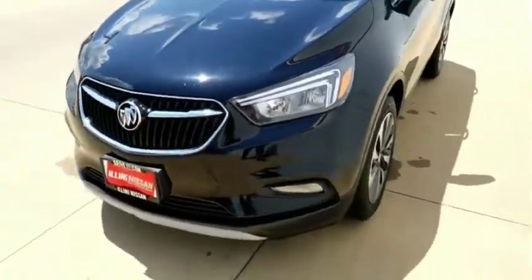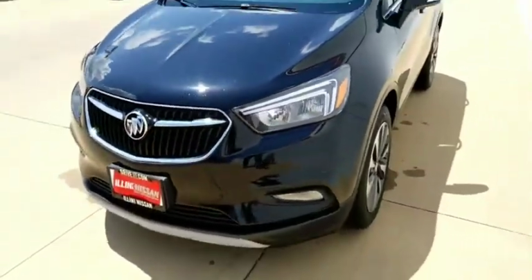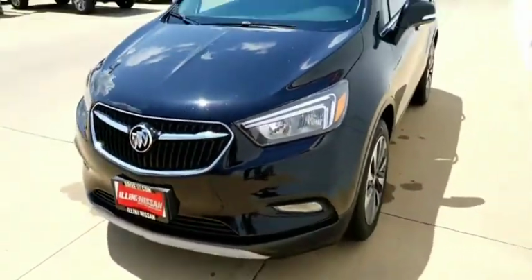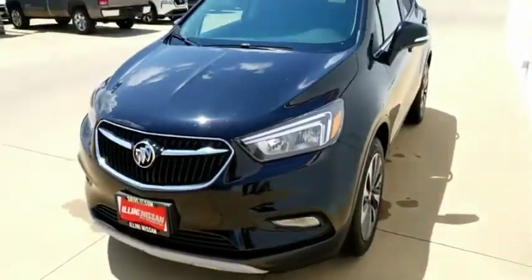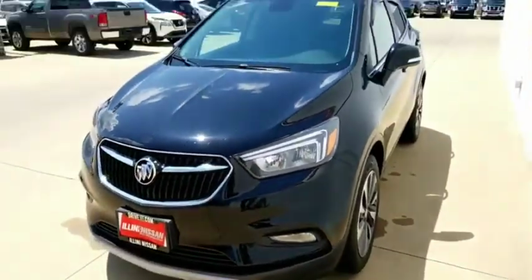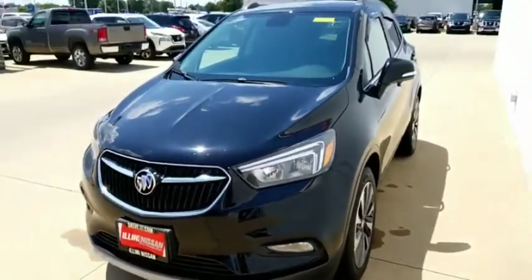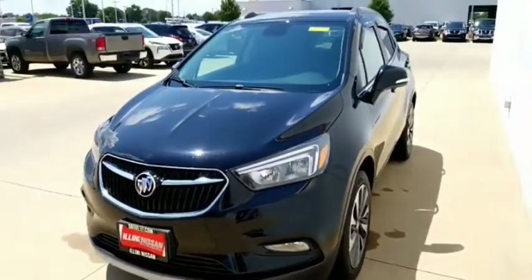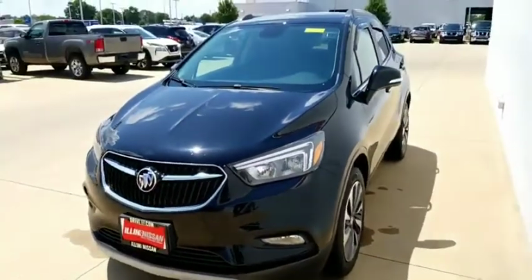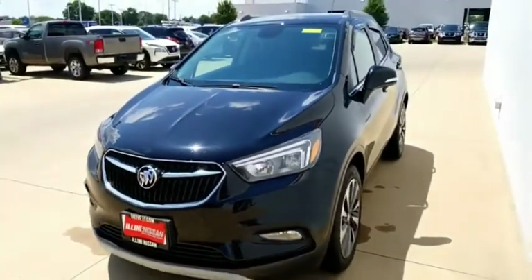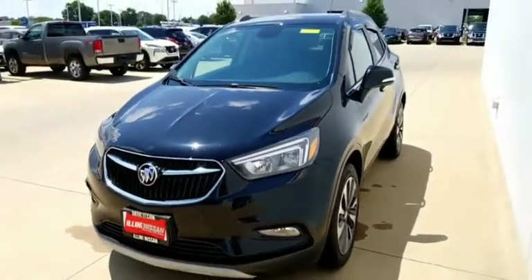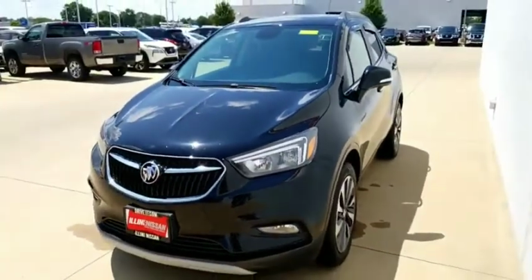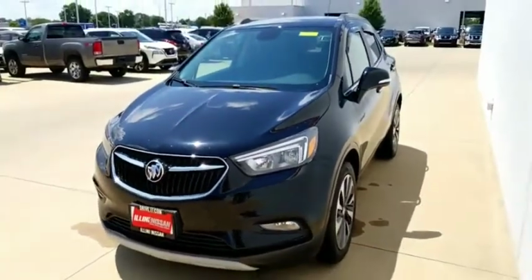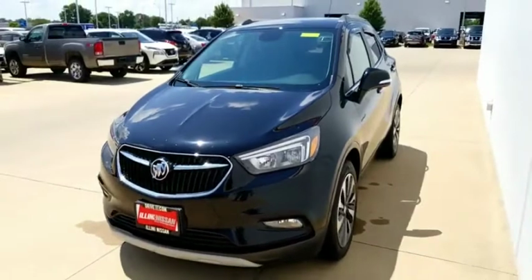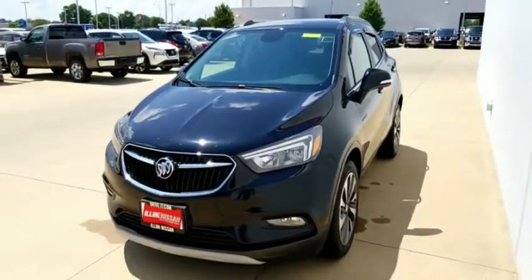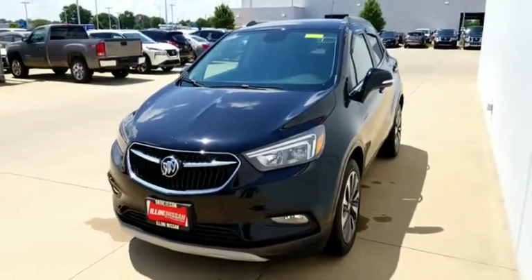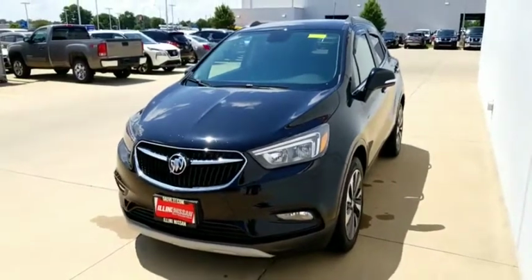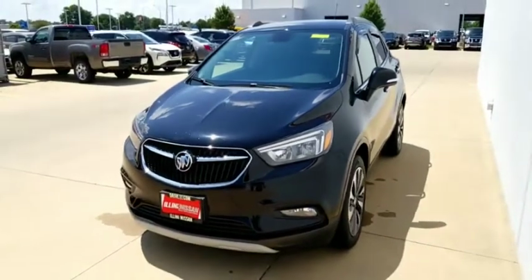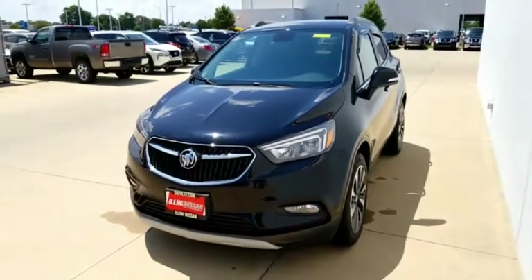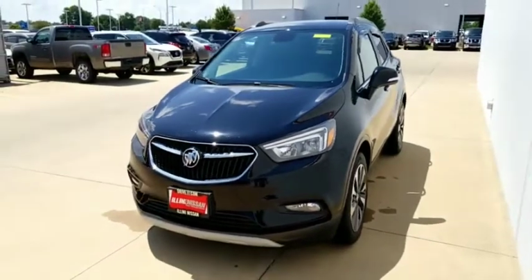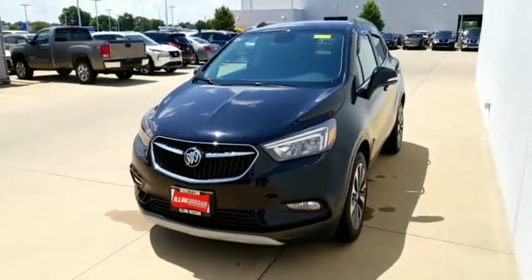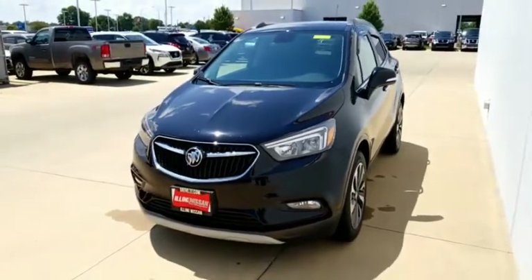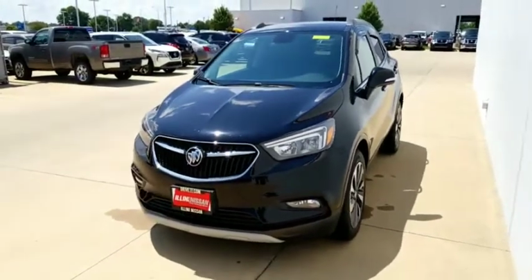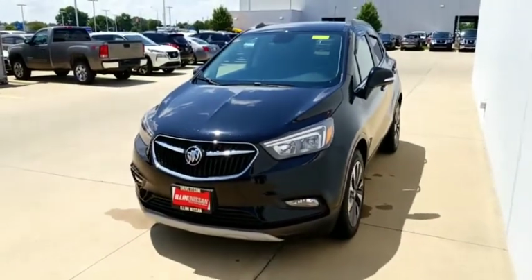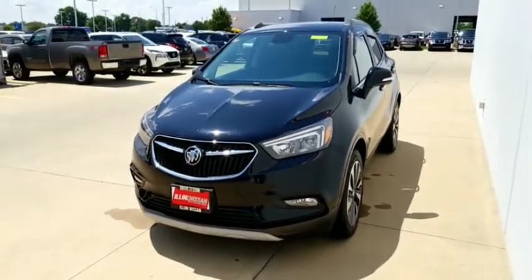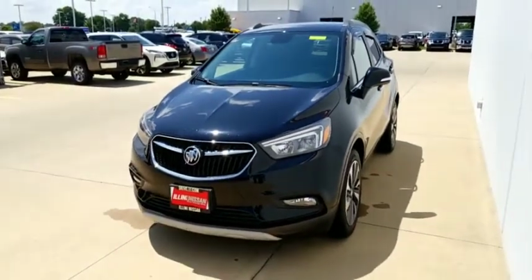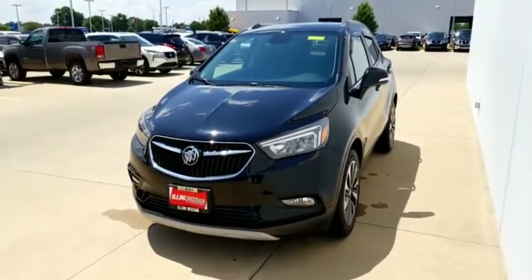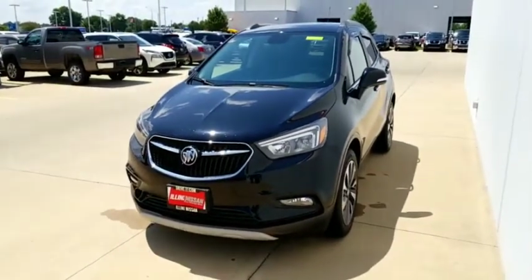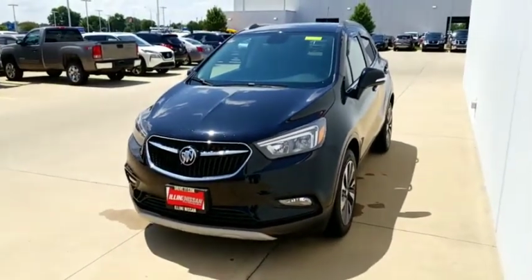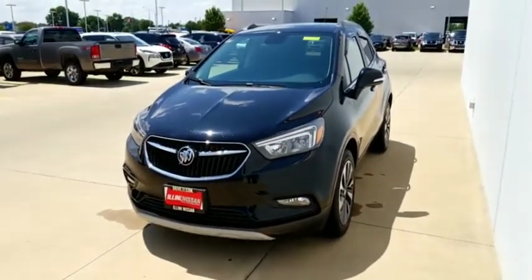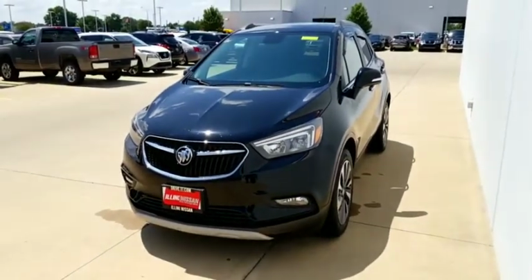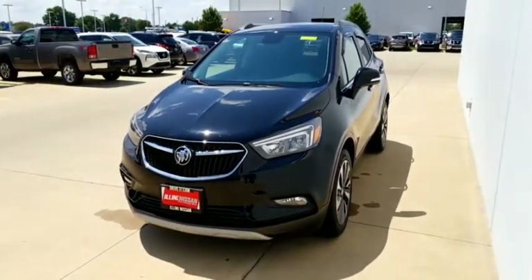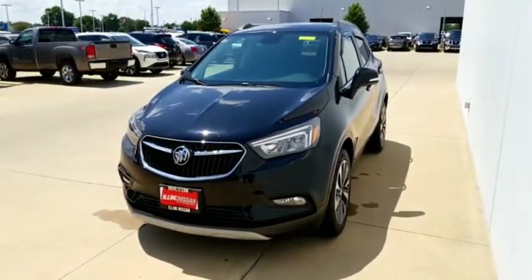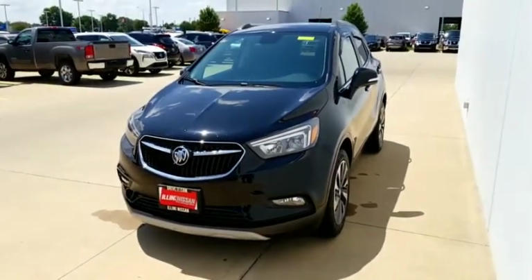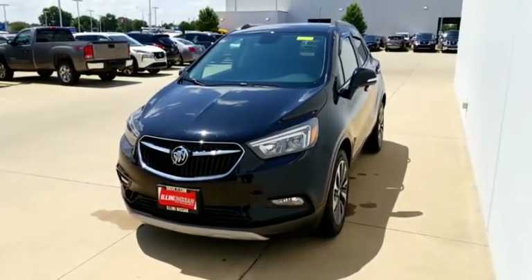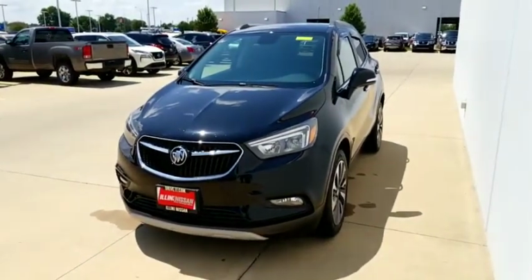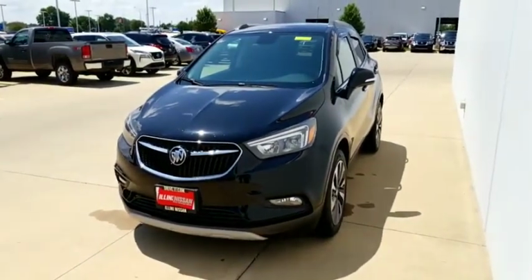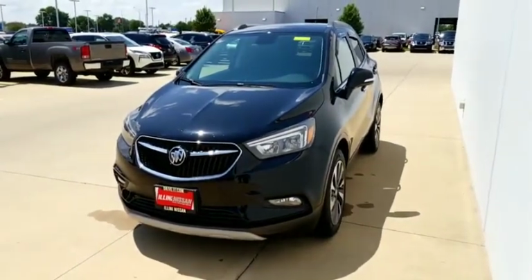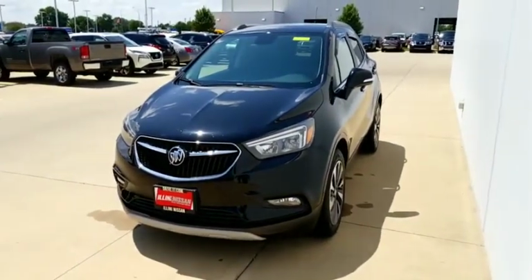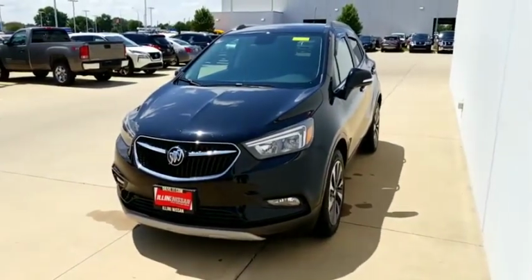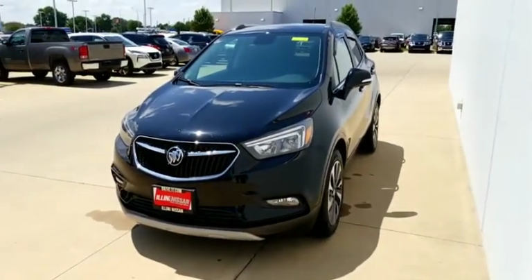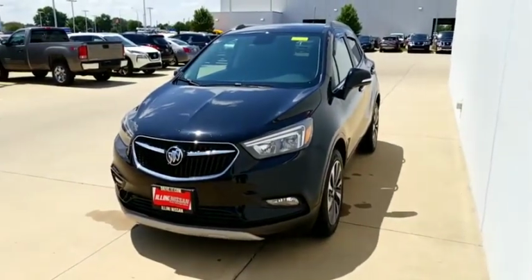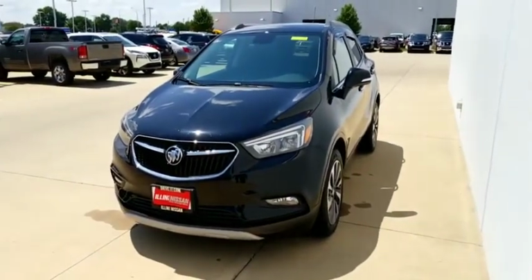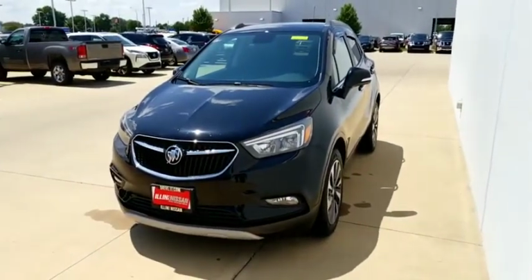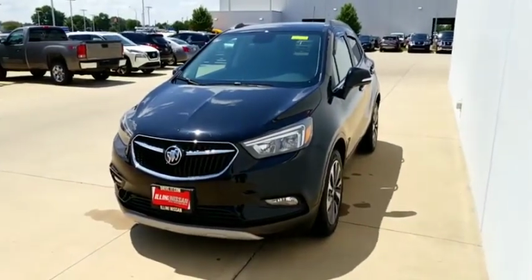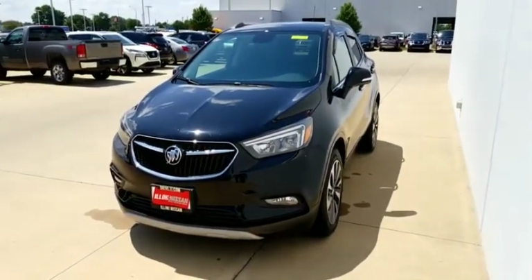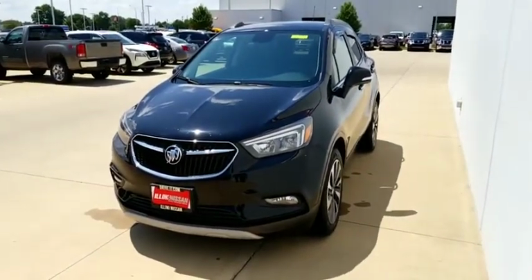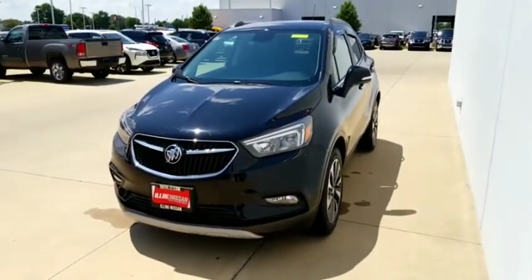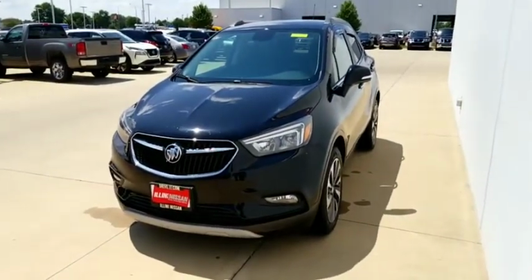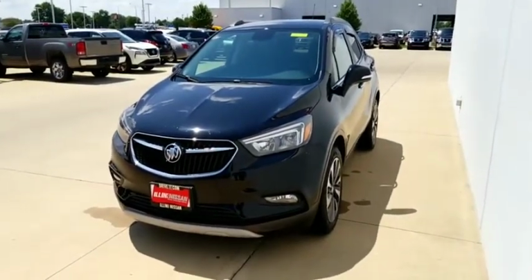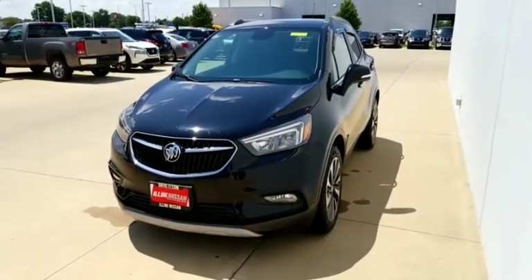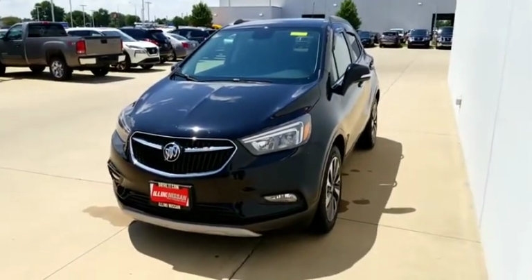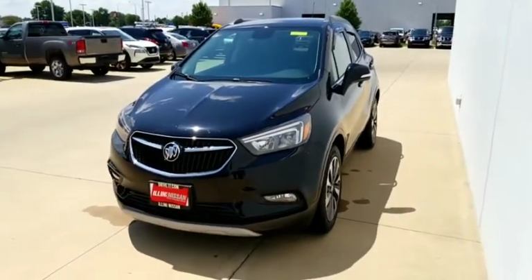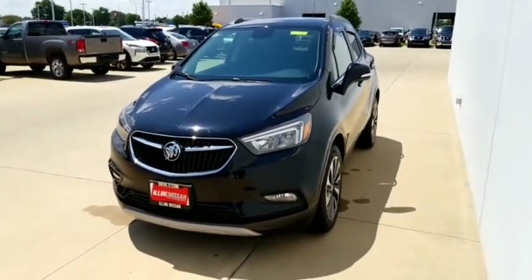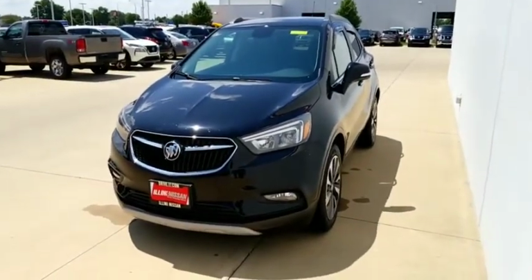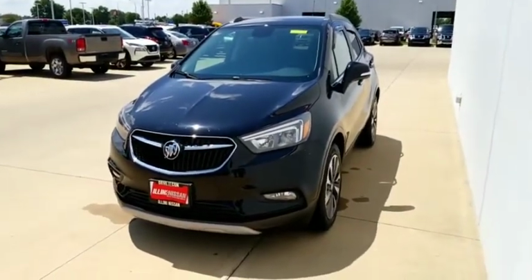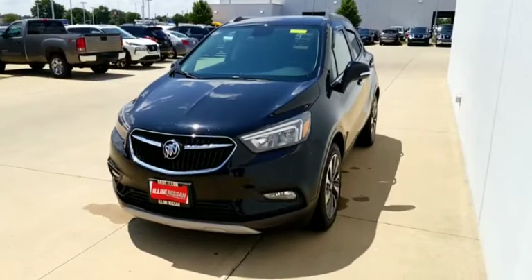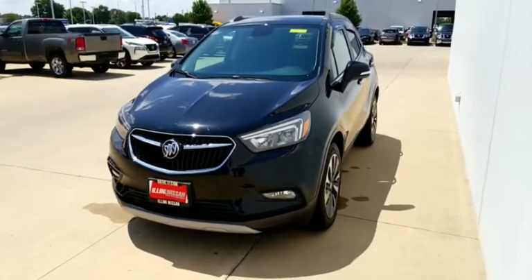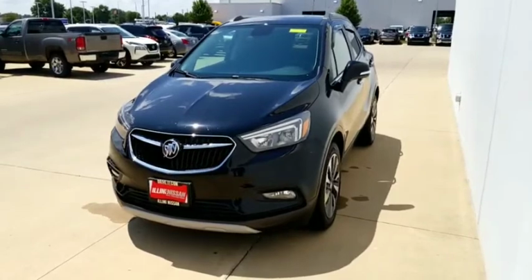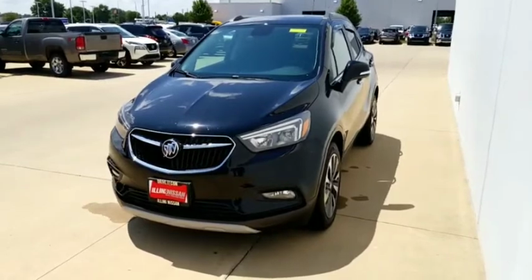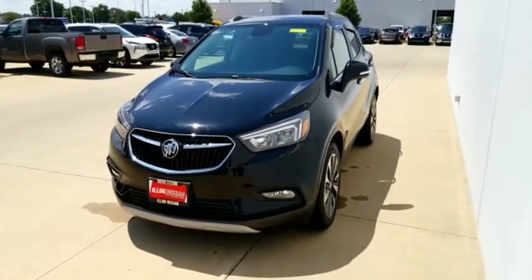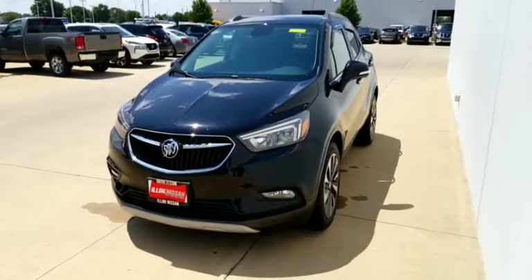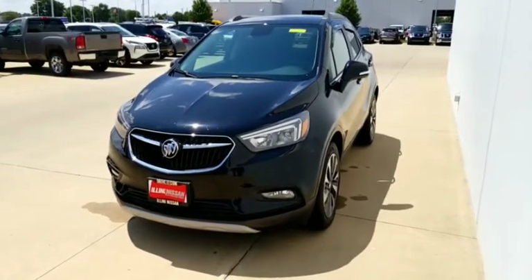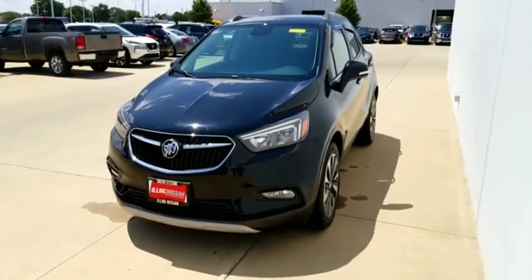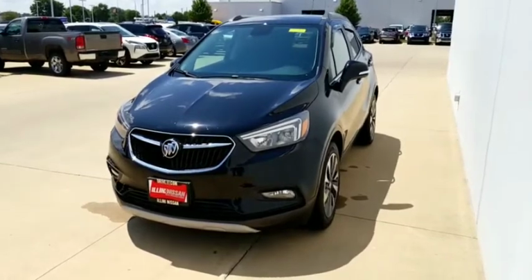When you come into Illini Nissan to check it out, make sure to ask for Zach. We'll go over it, take it for a drive, and hopefully send you down the road in it.